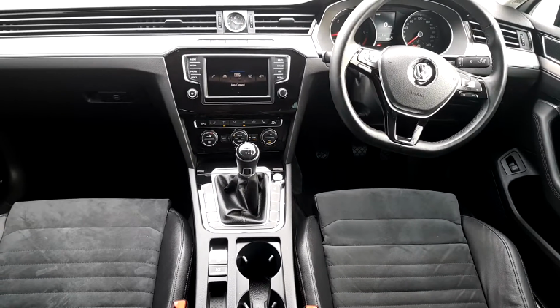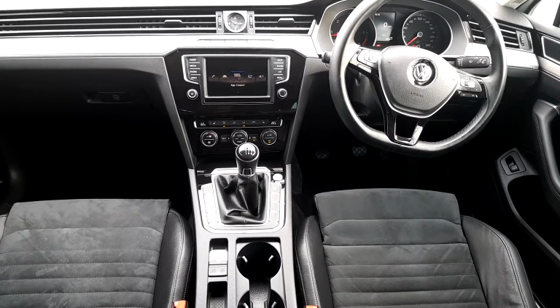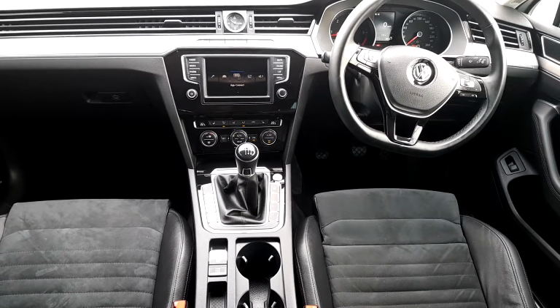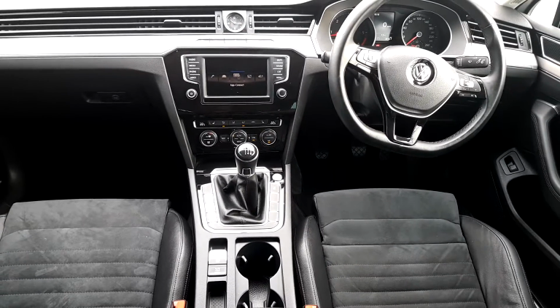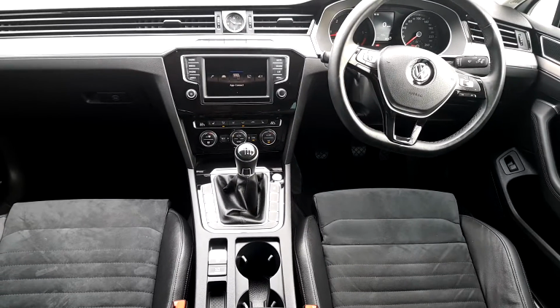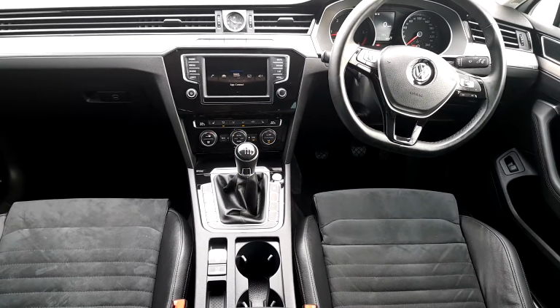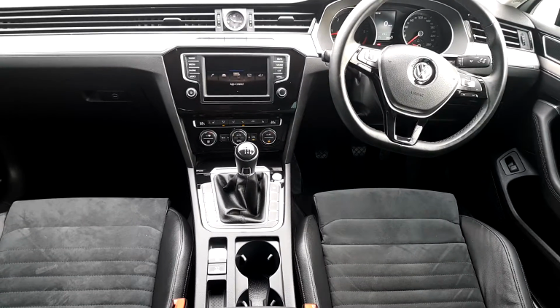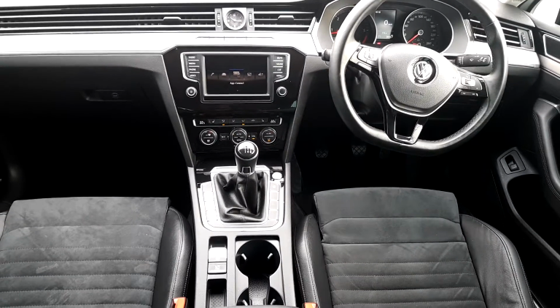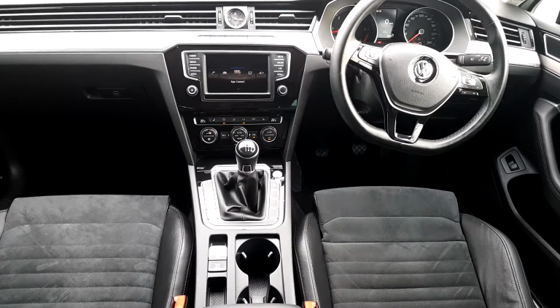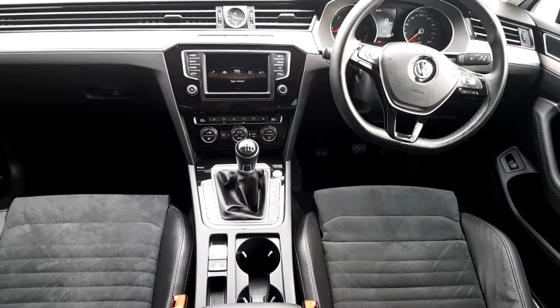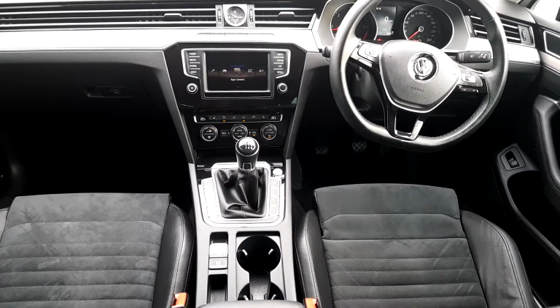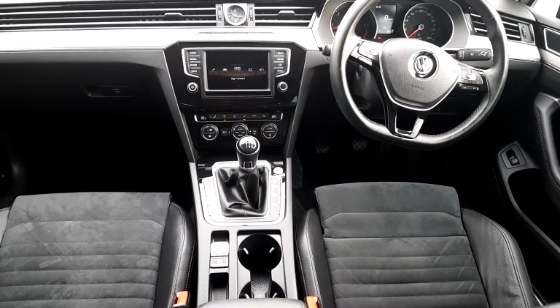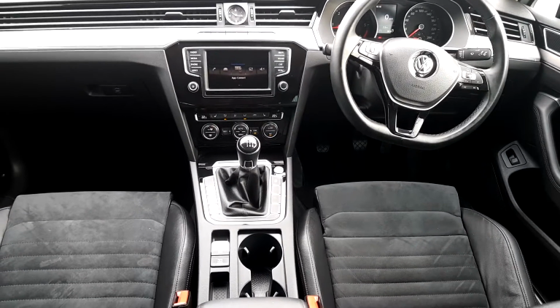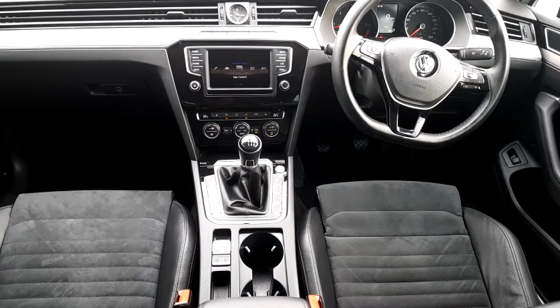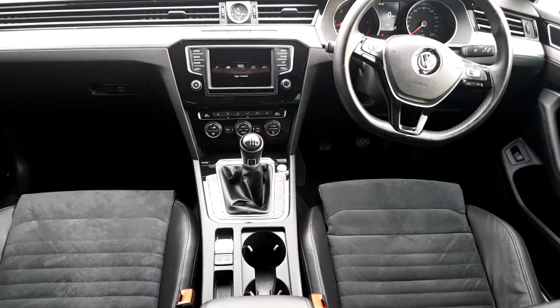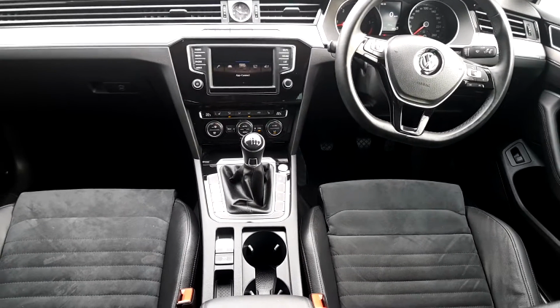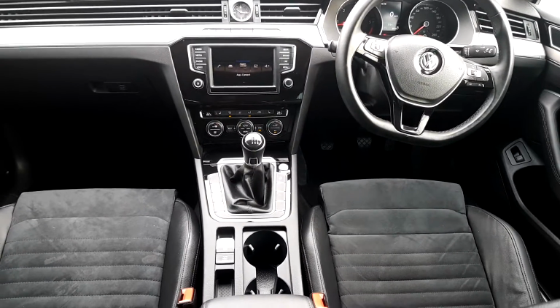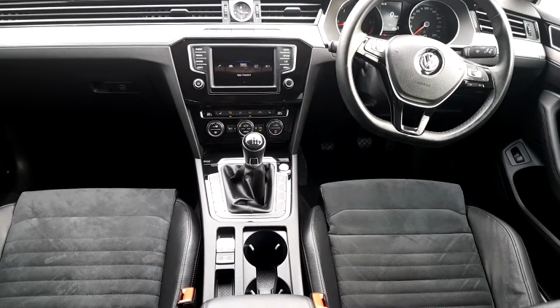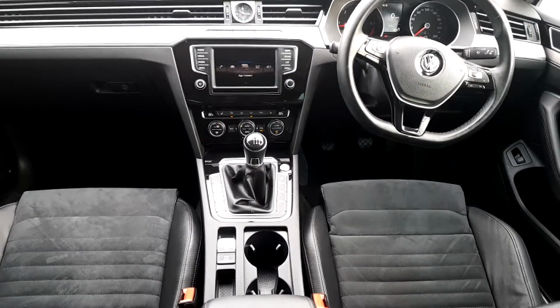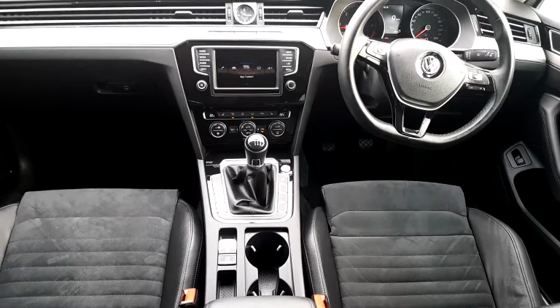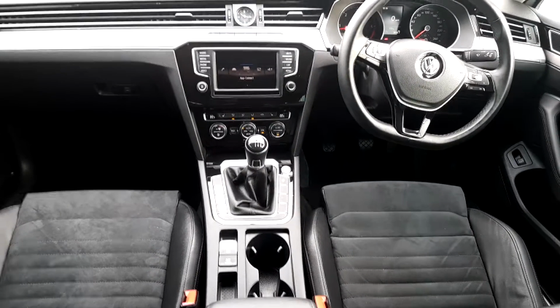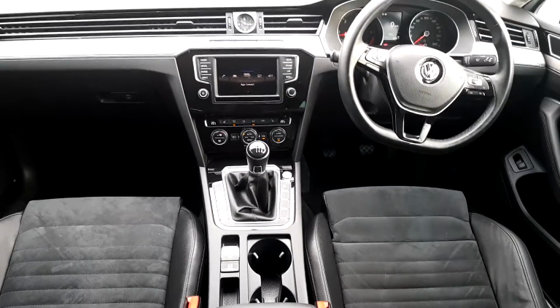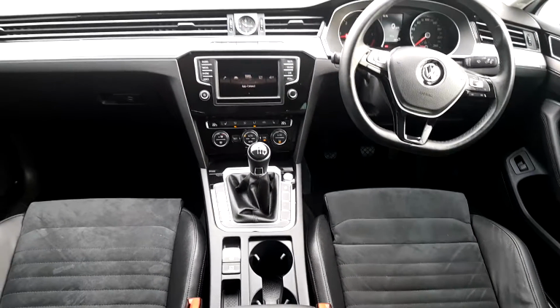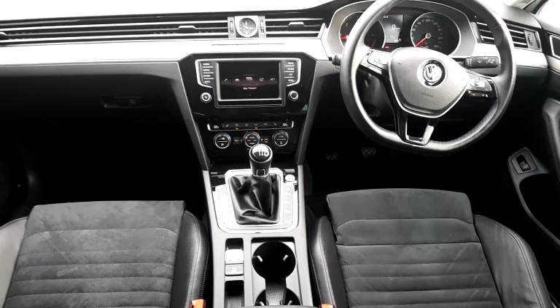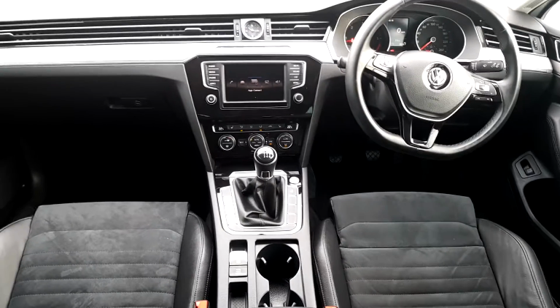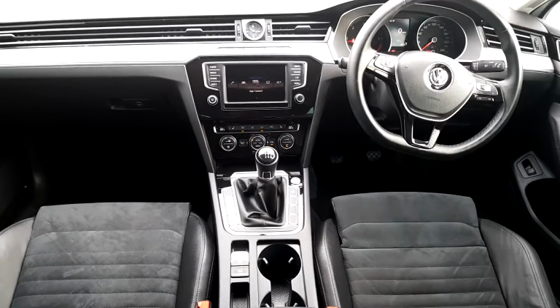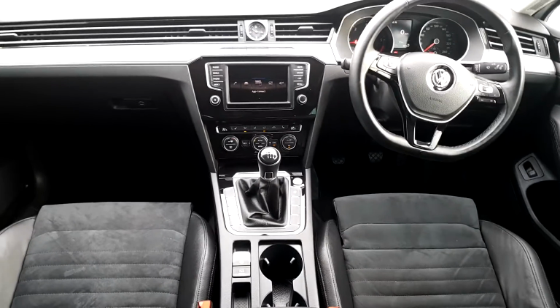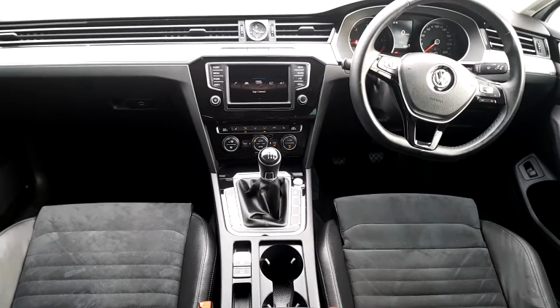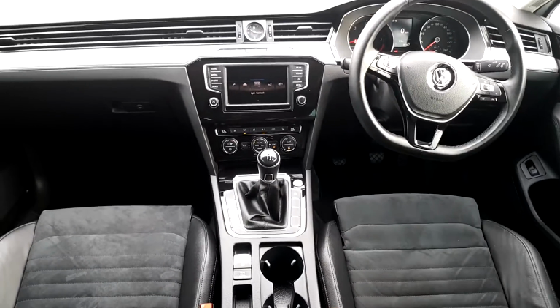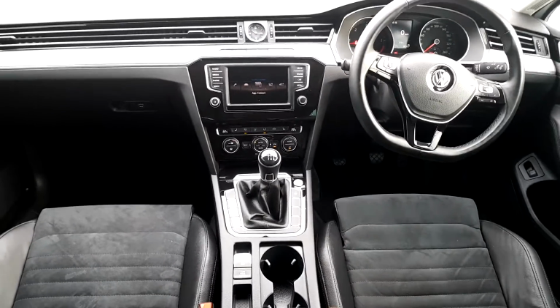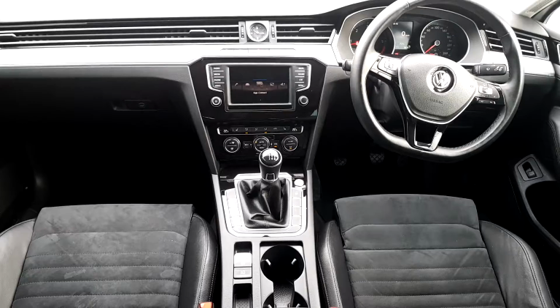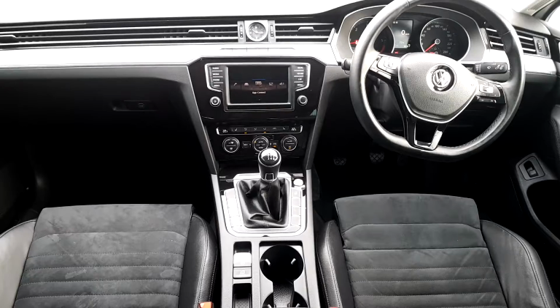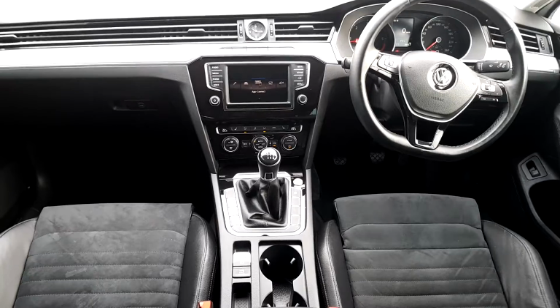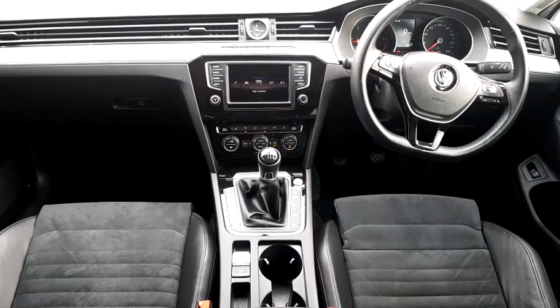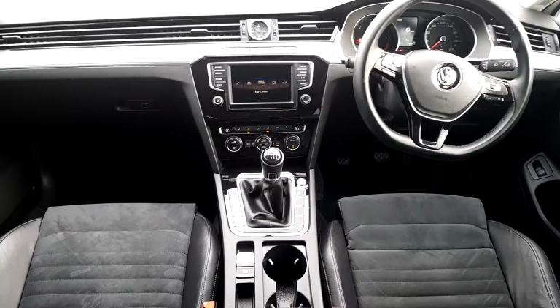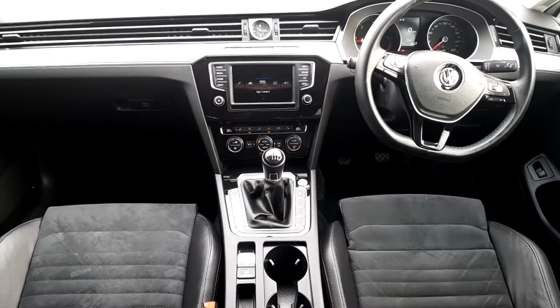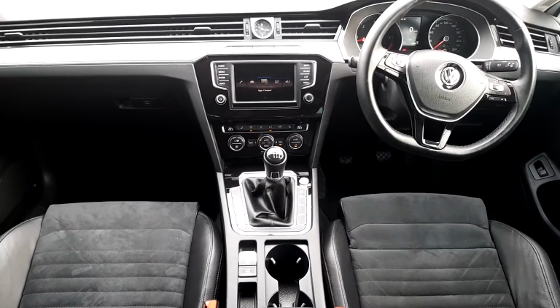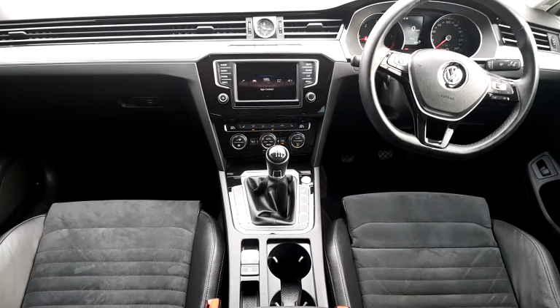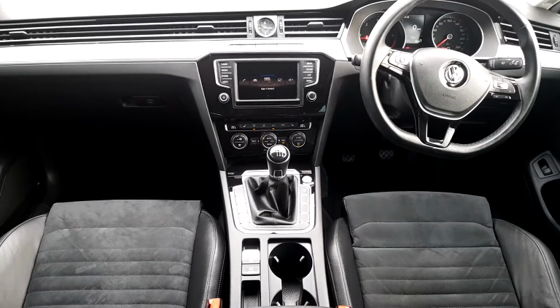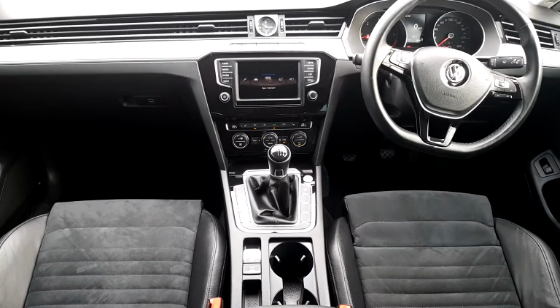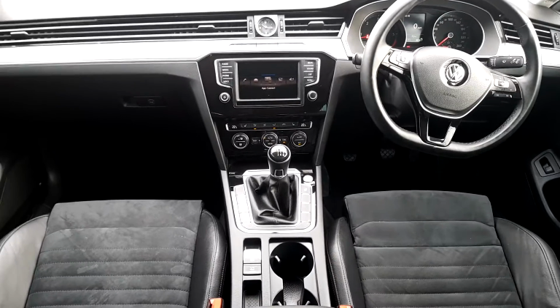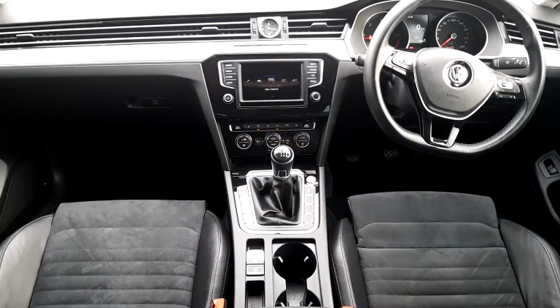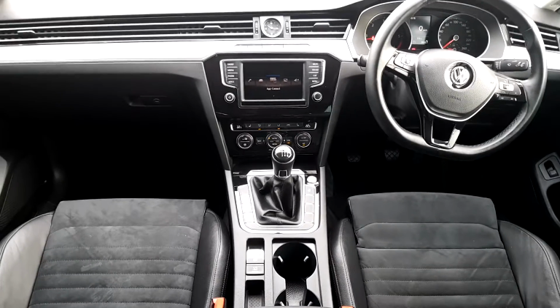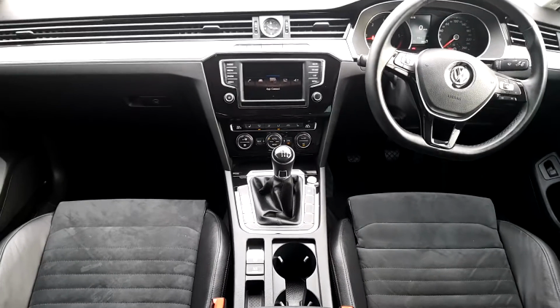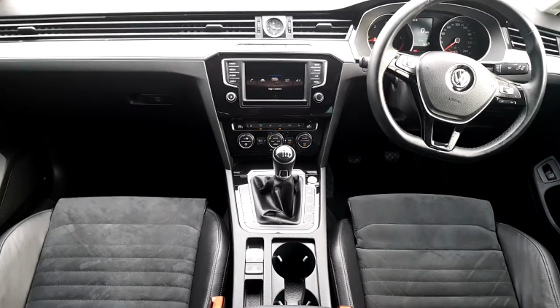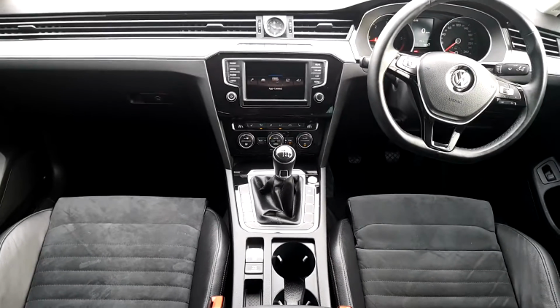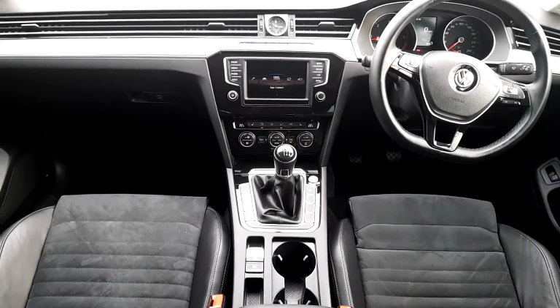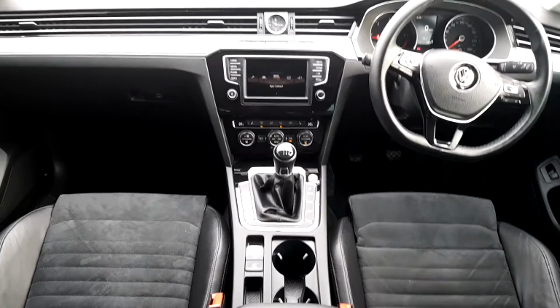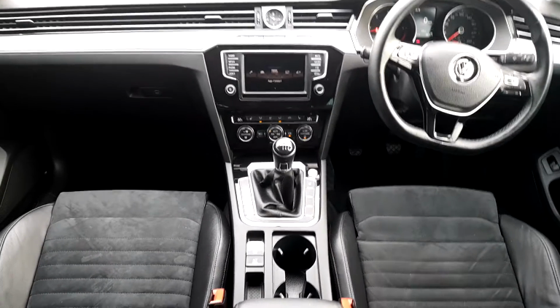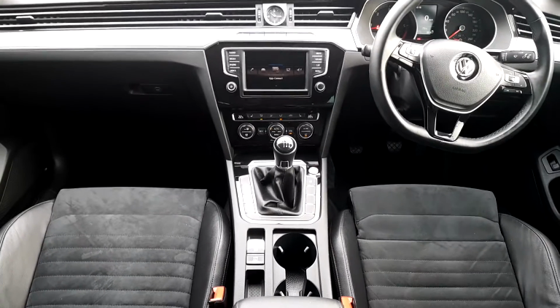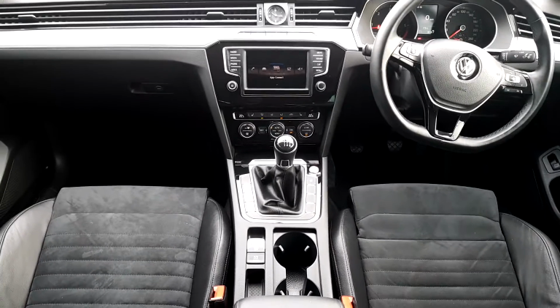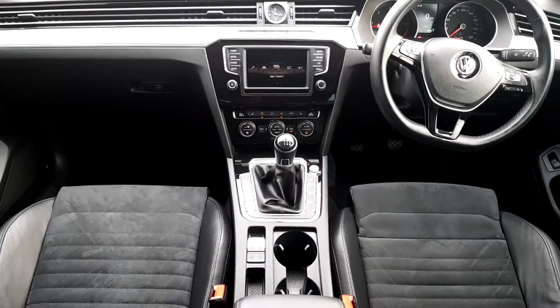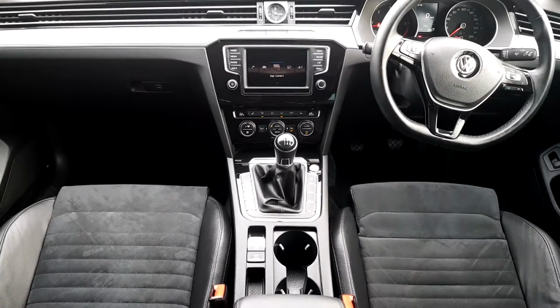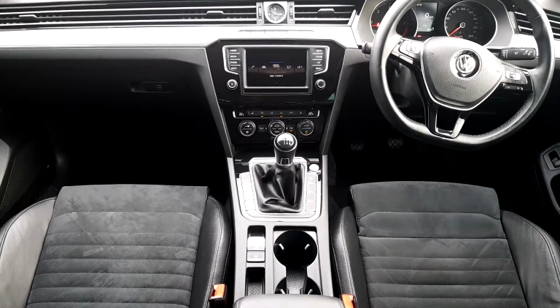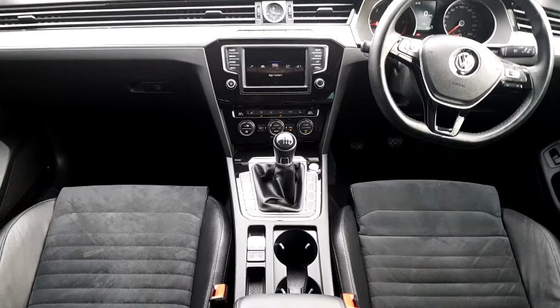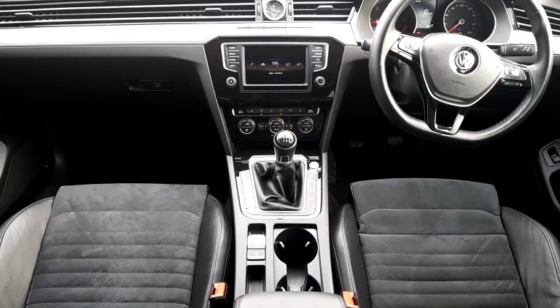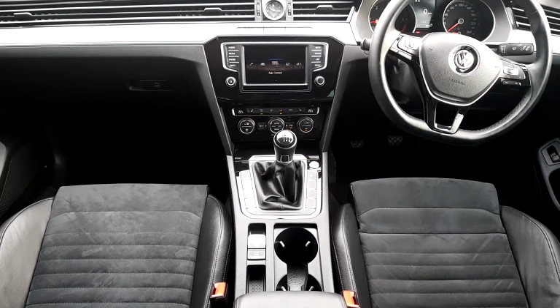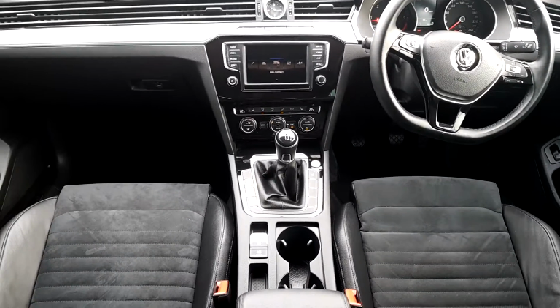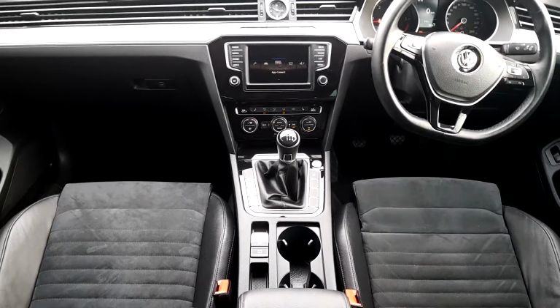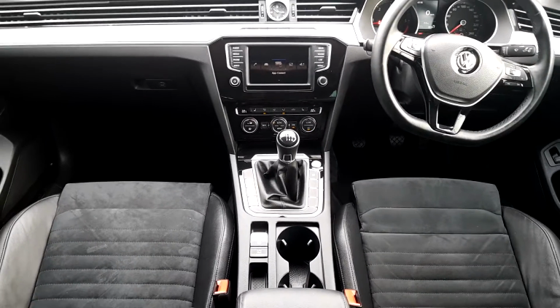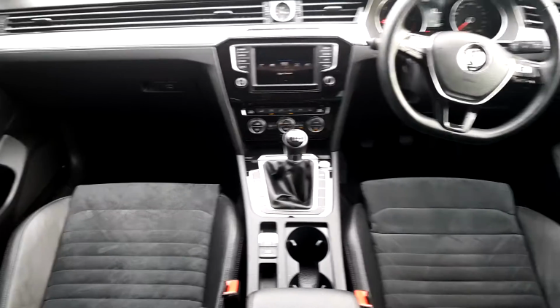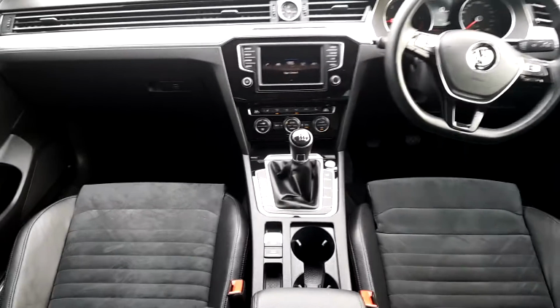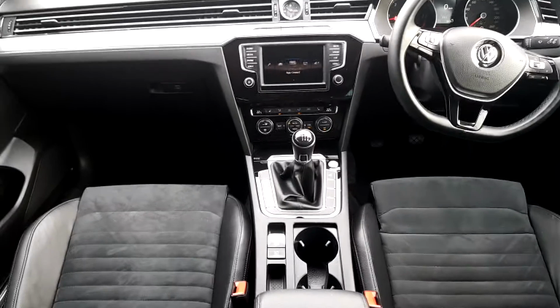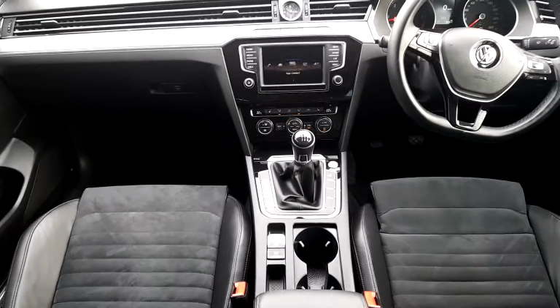If you are interested or require further information on this model, please call the number. My name is Thomas from Joe Duffy Volkswagen. Thank you.